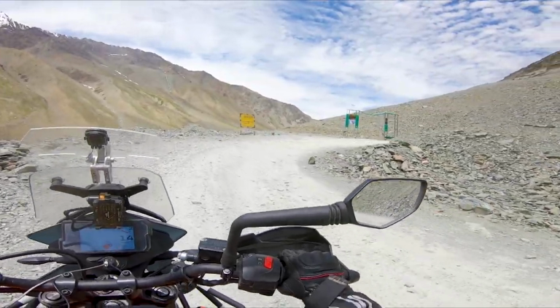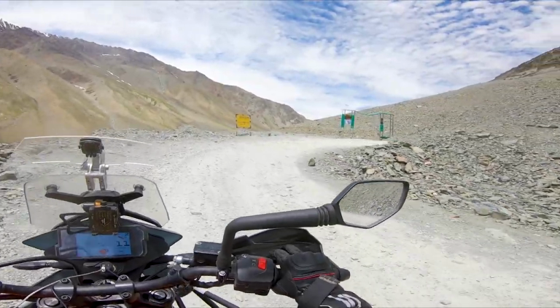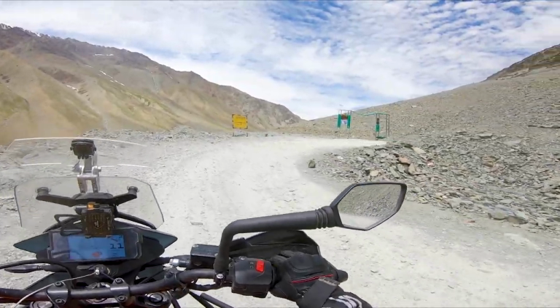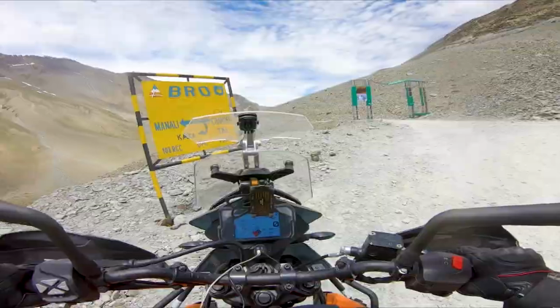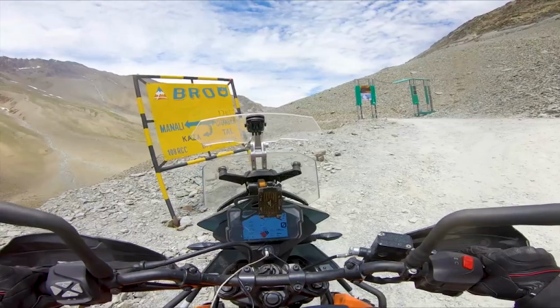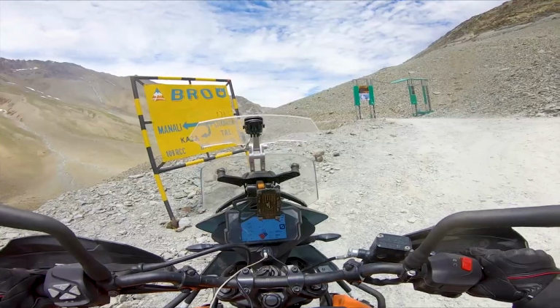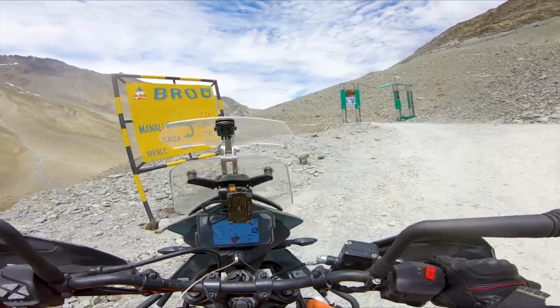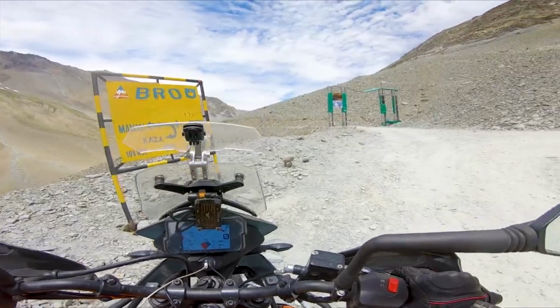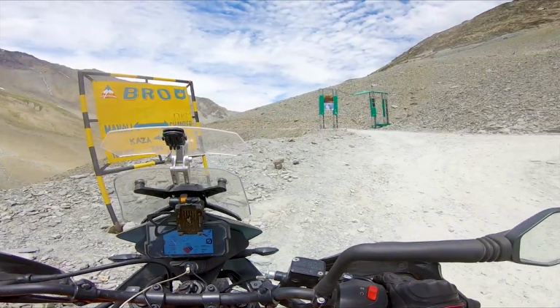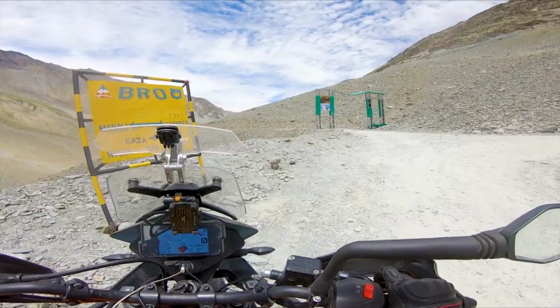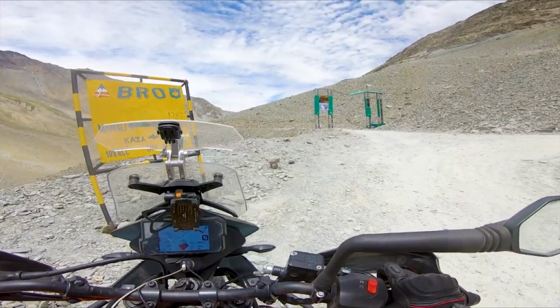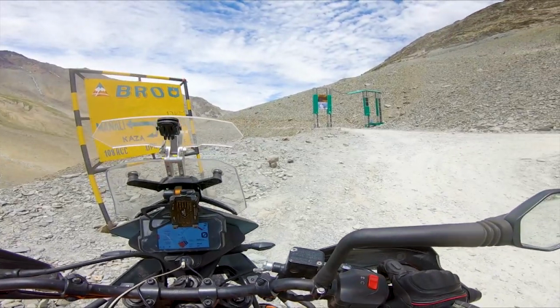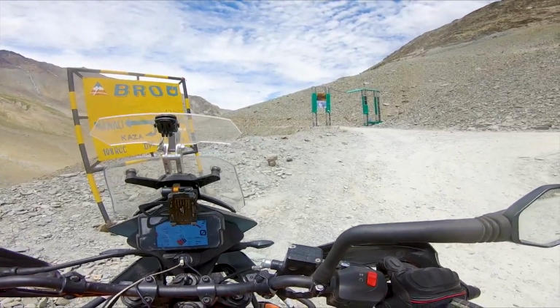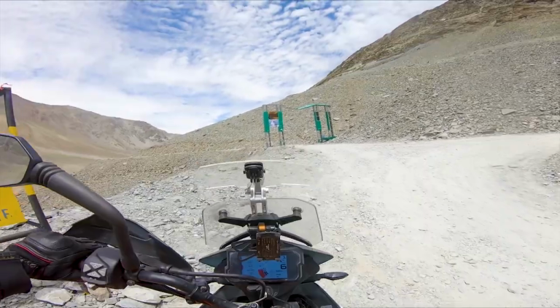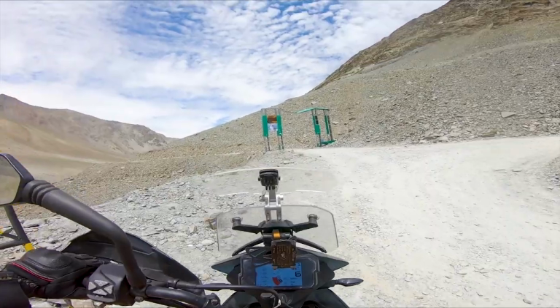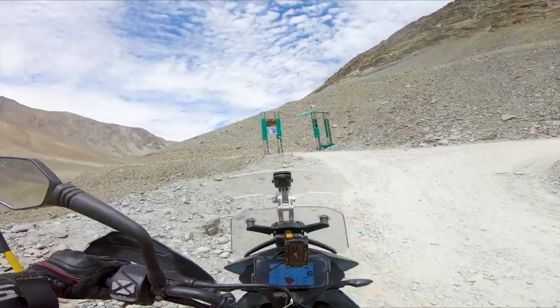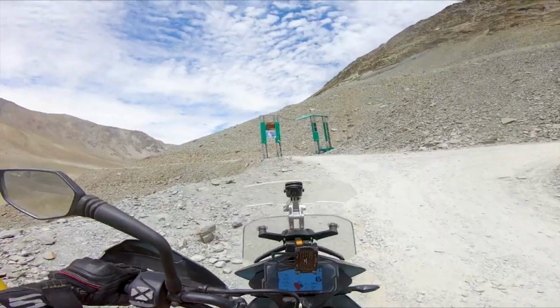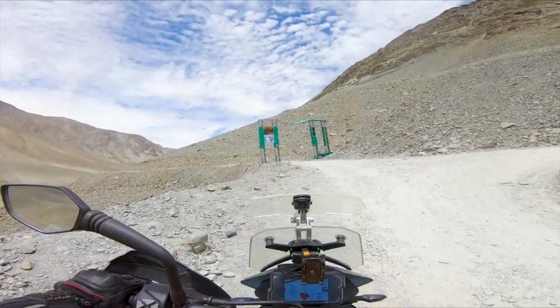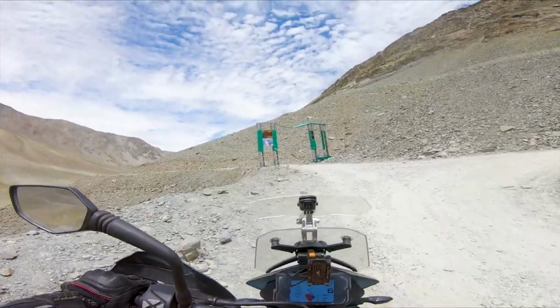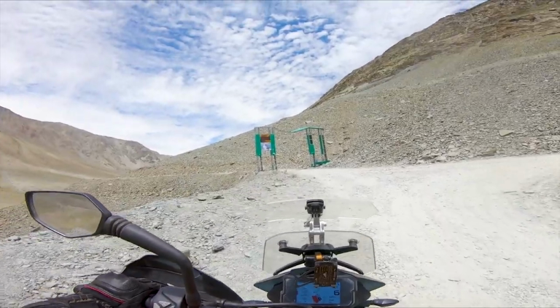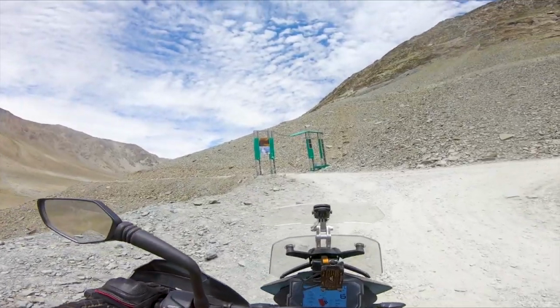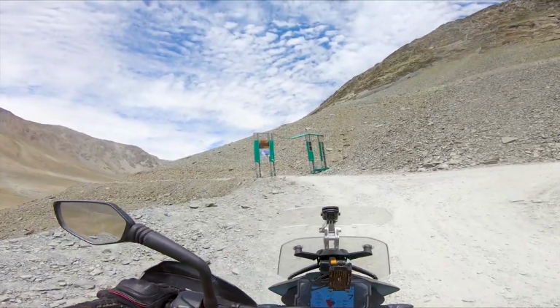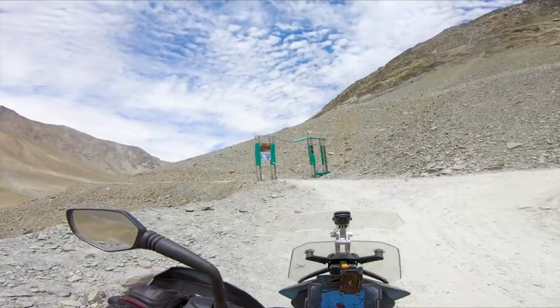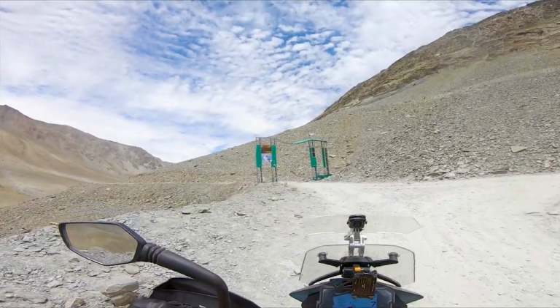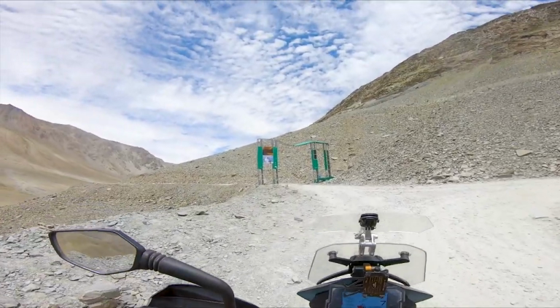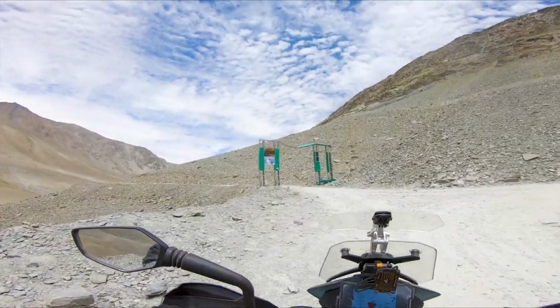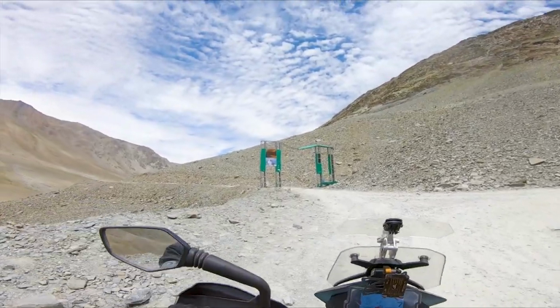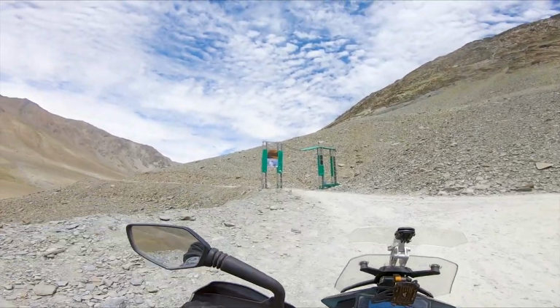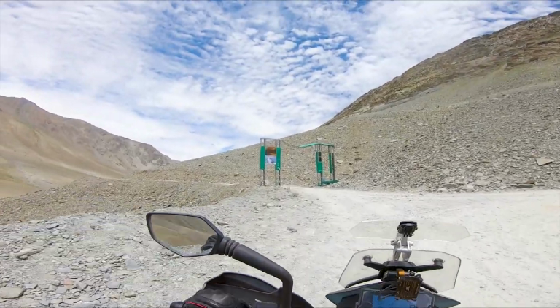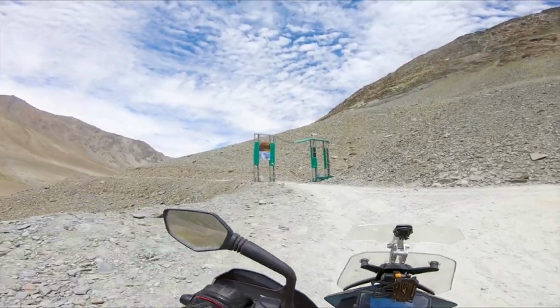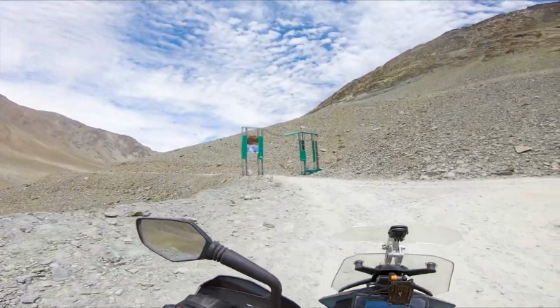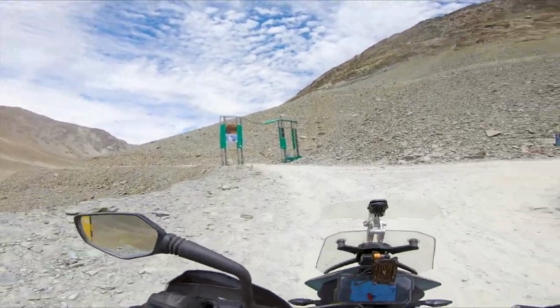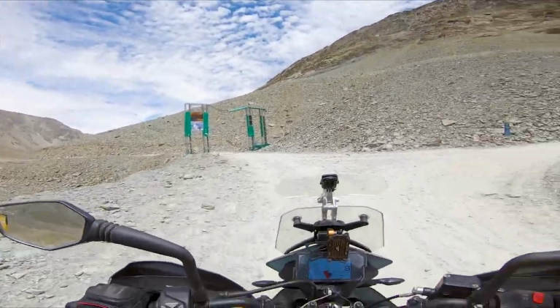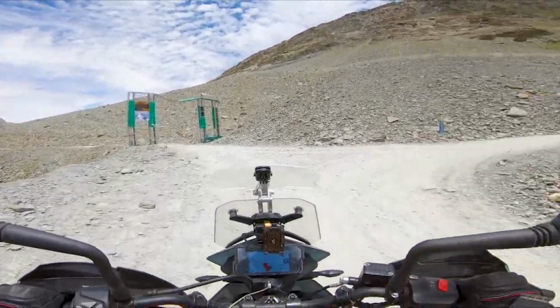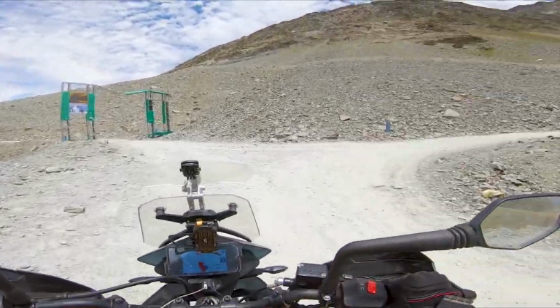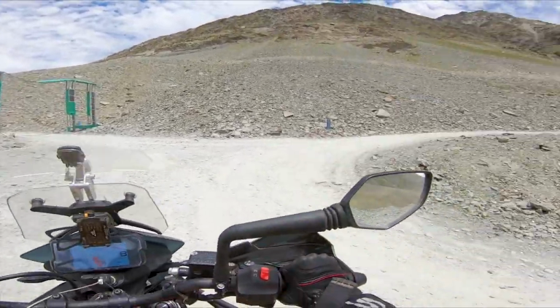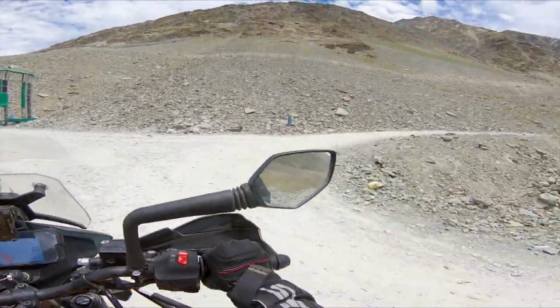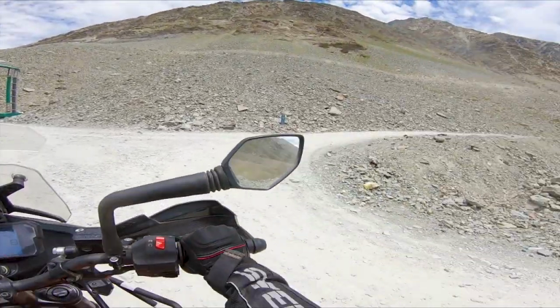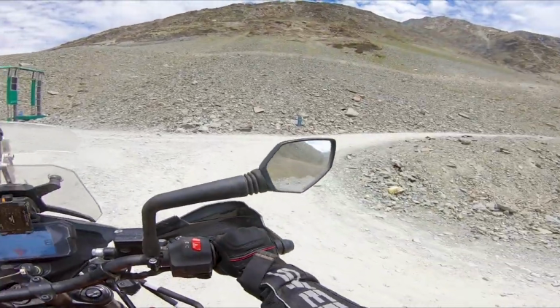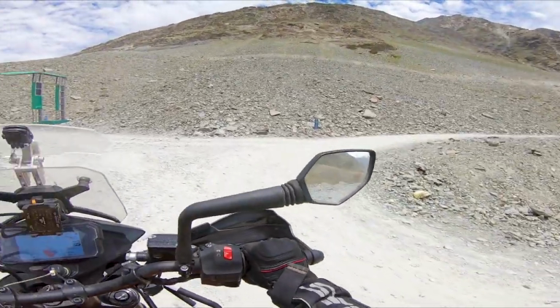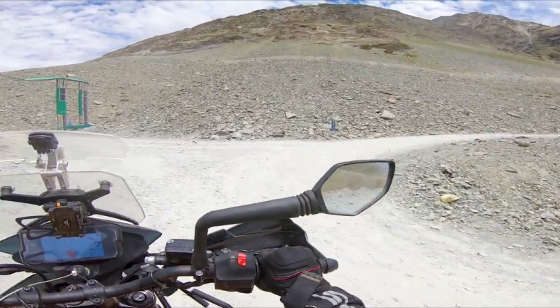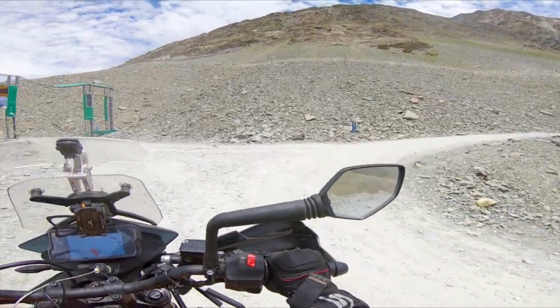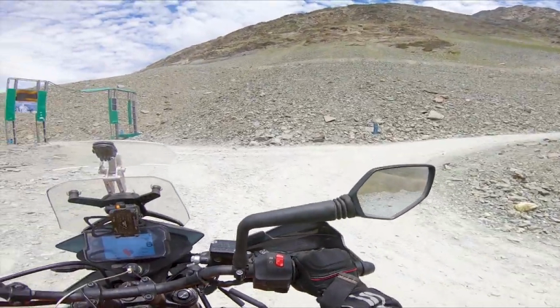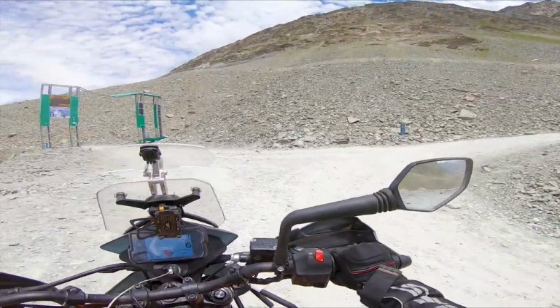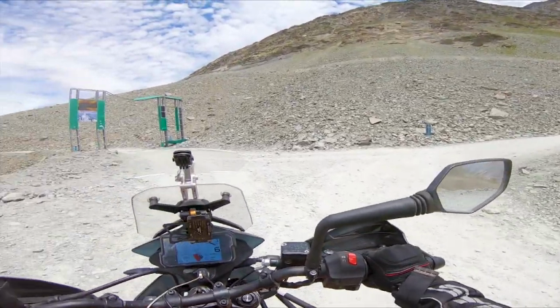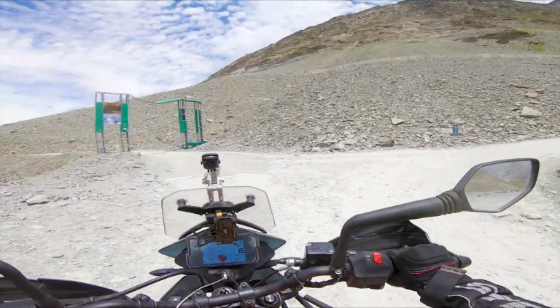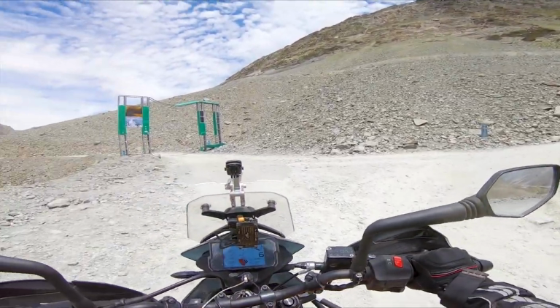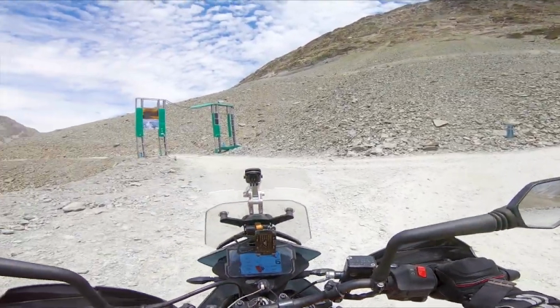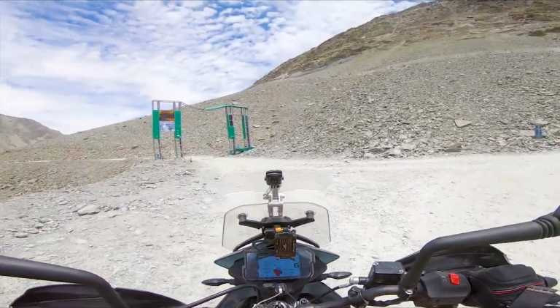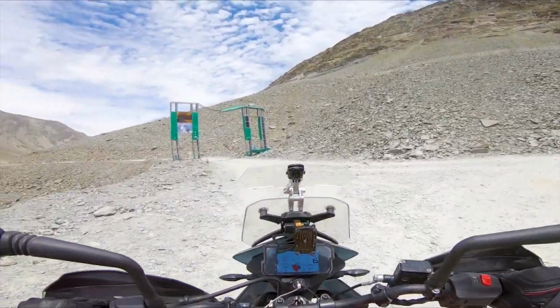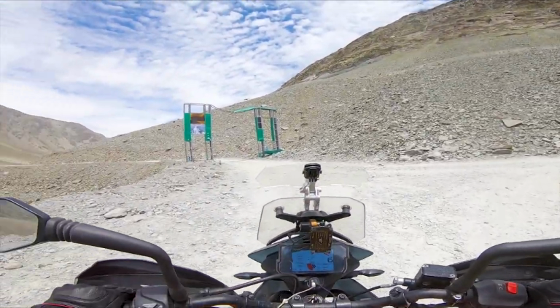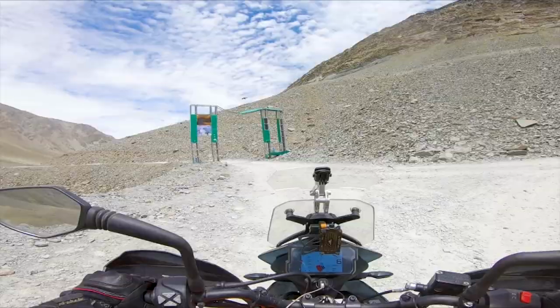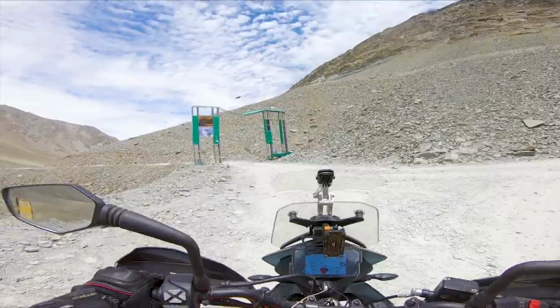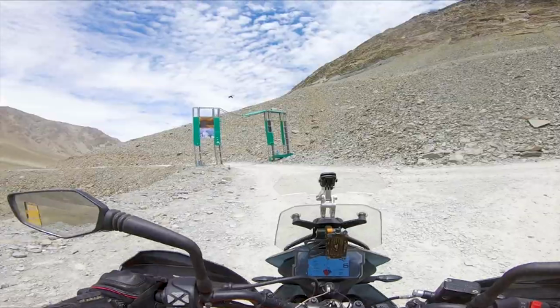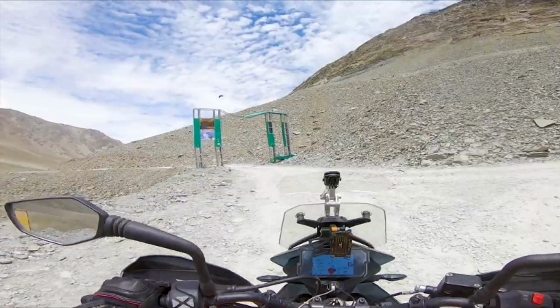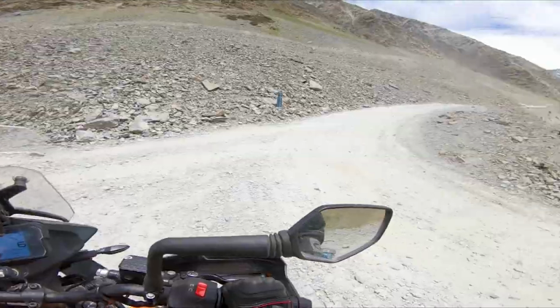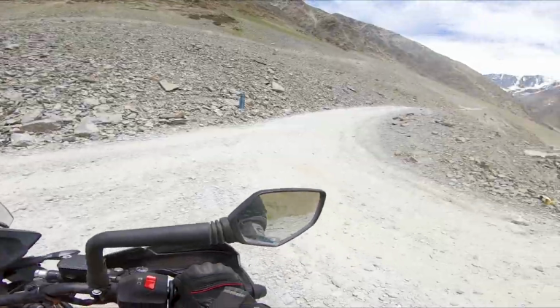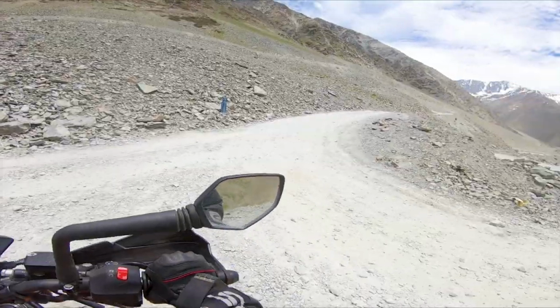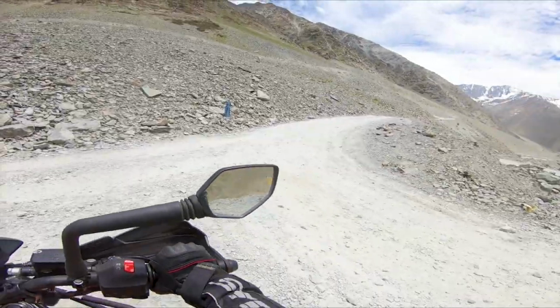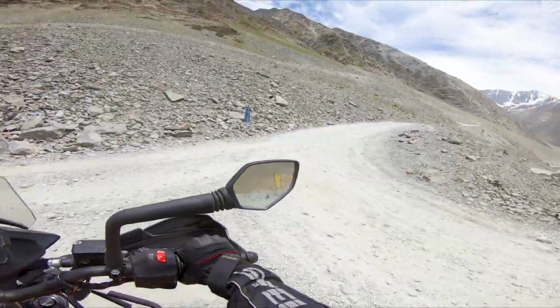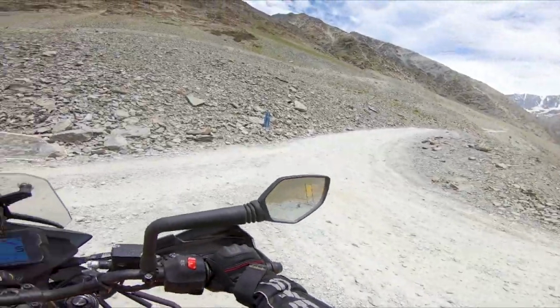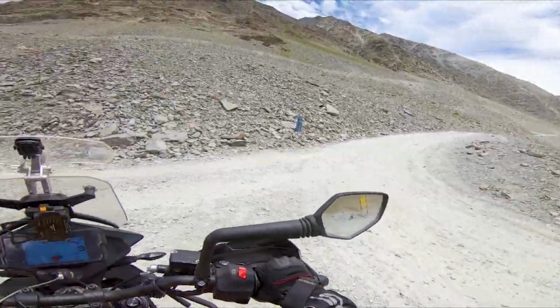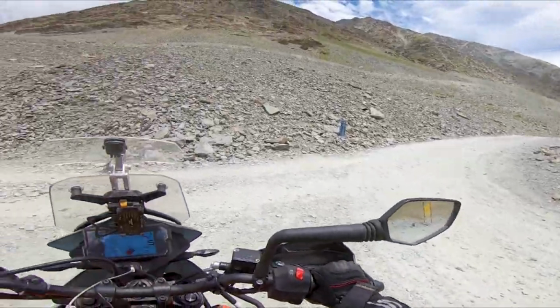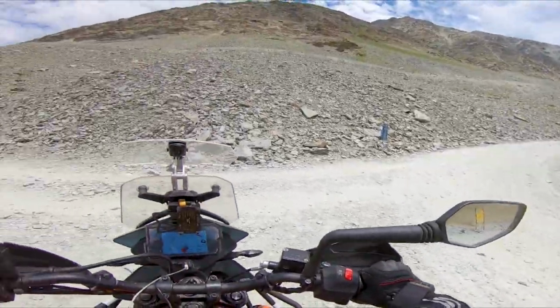Chandatal, Manali. Okay, so this is the way for Chandatal. If I come here, I'll go to Chandatal.